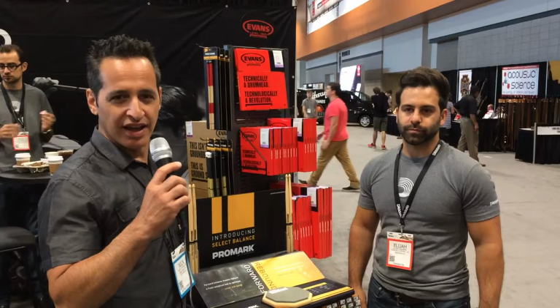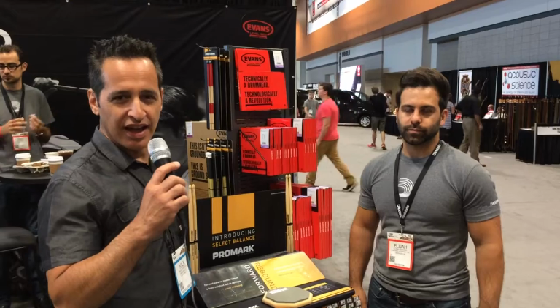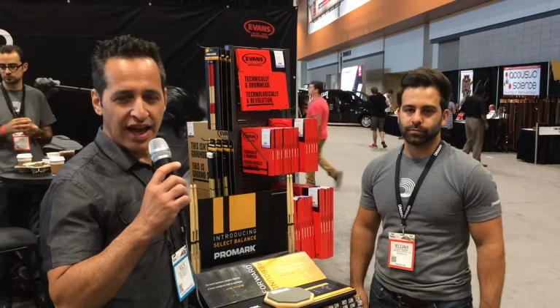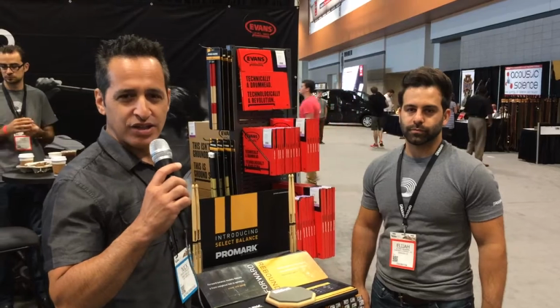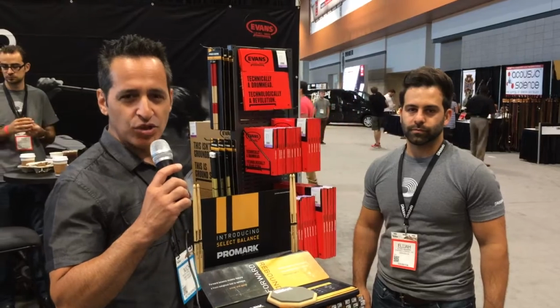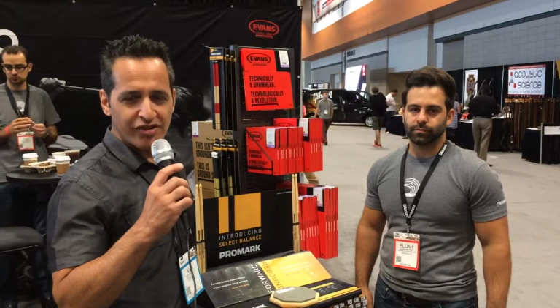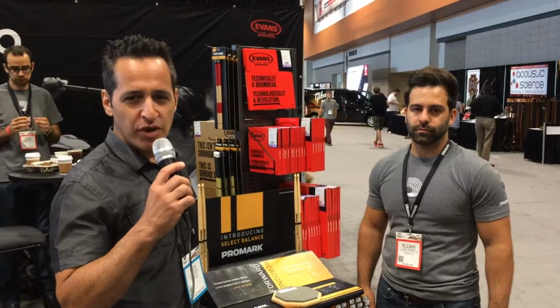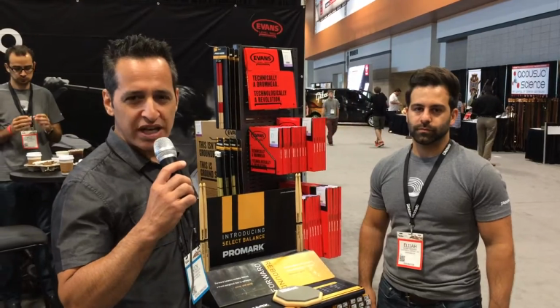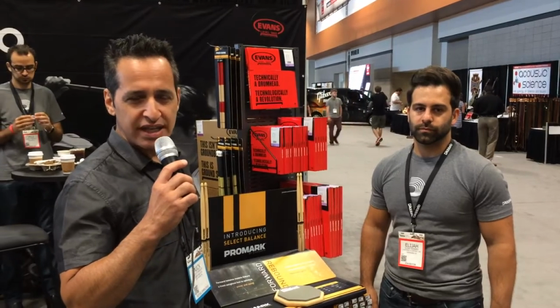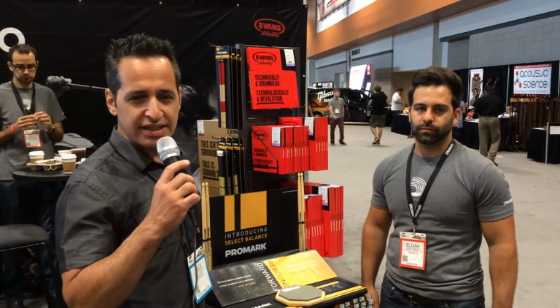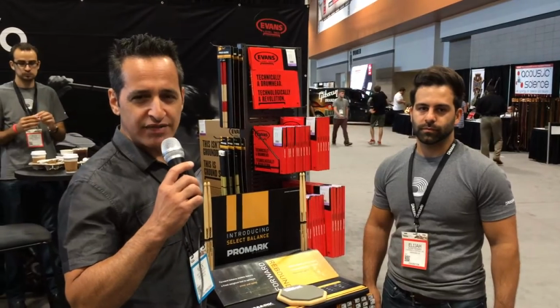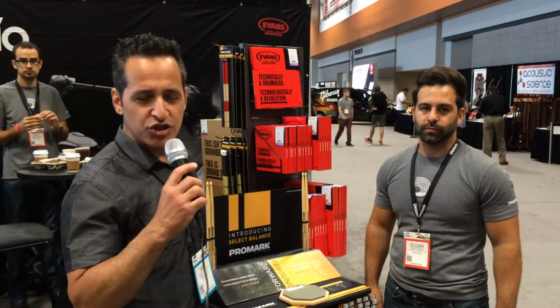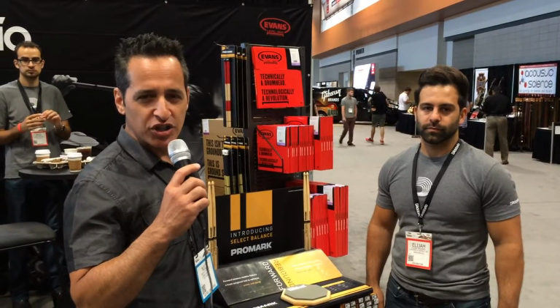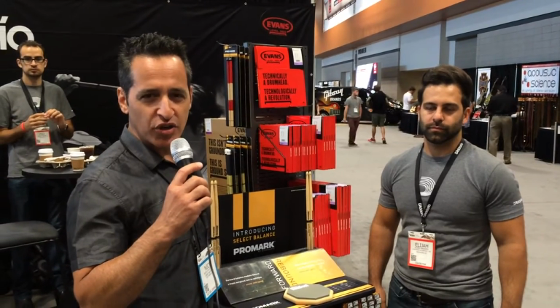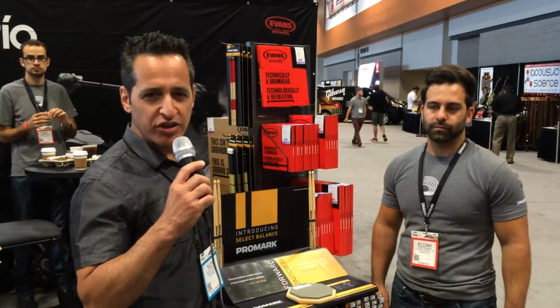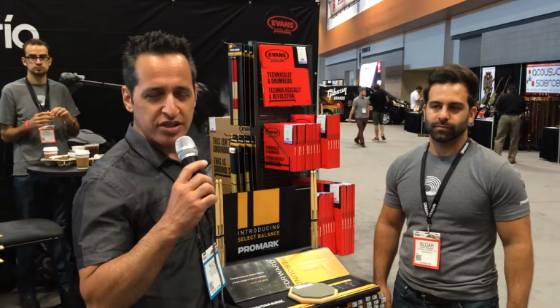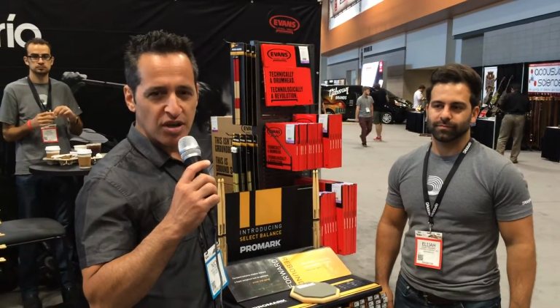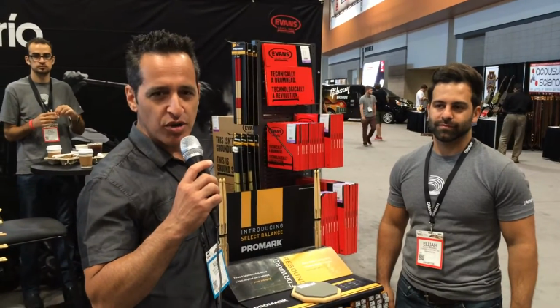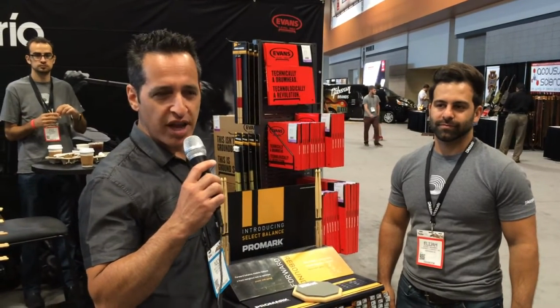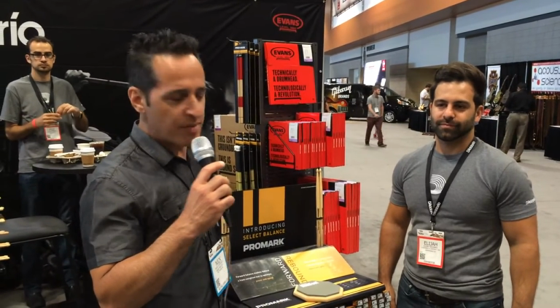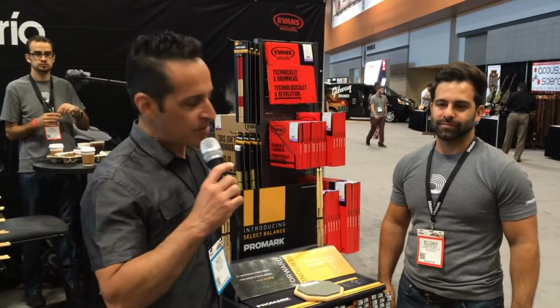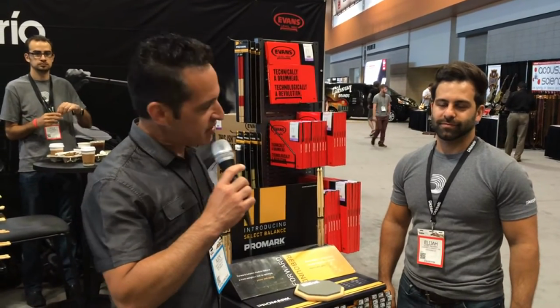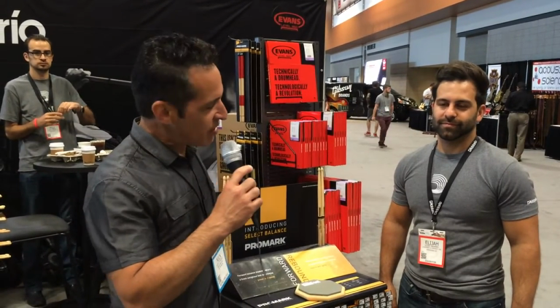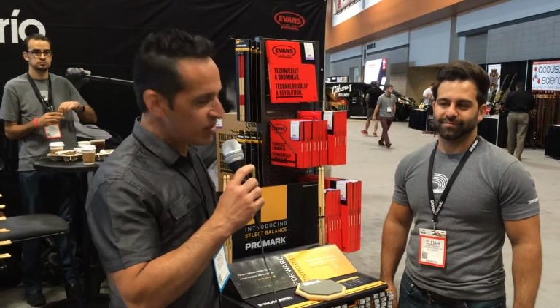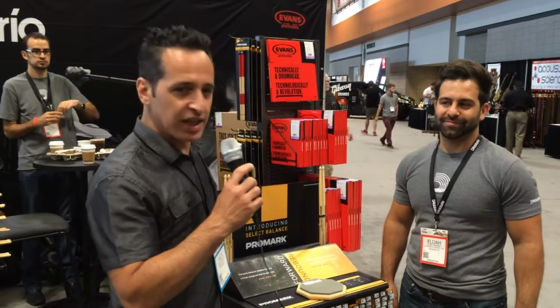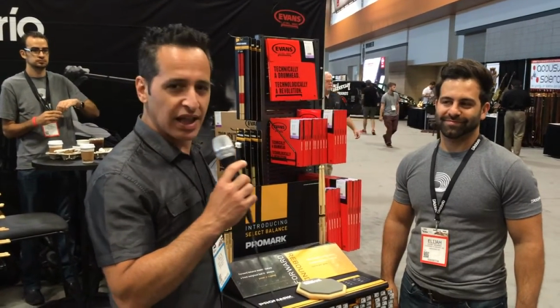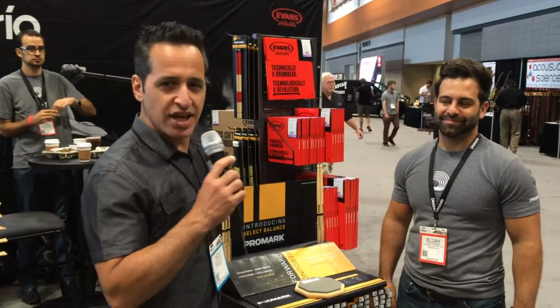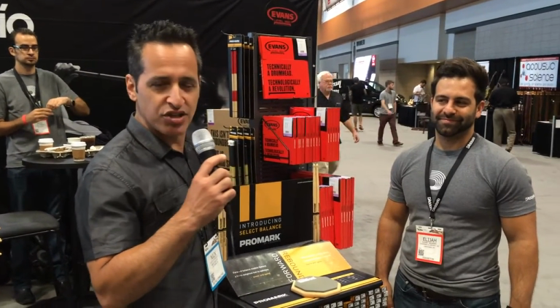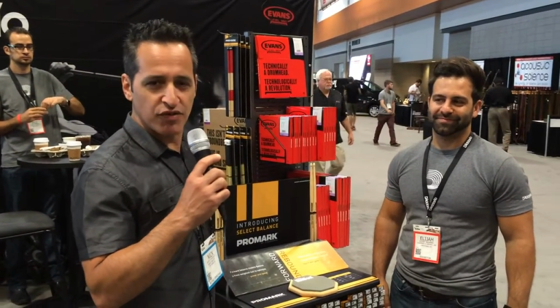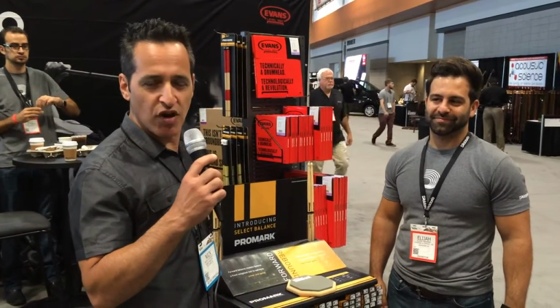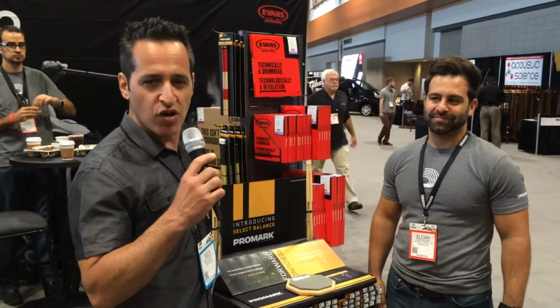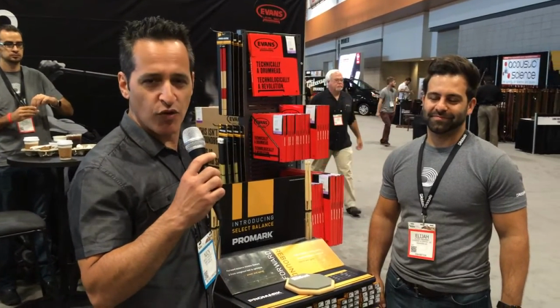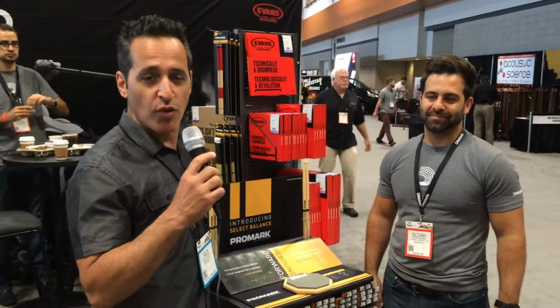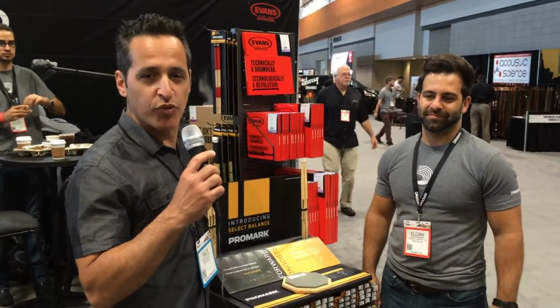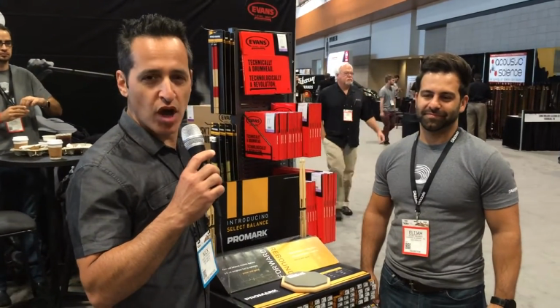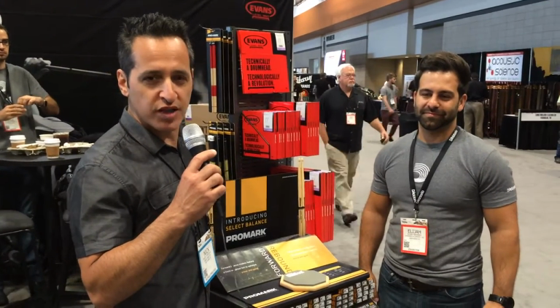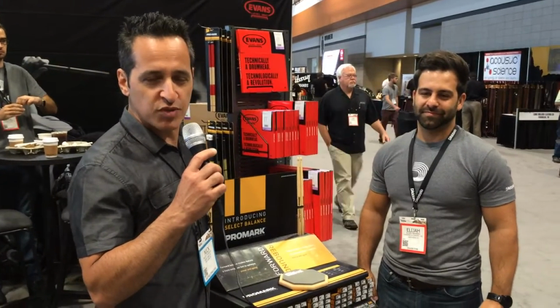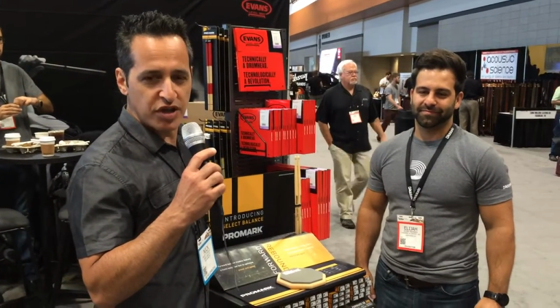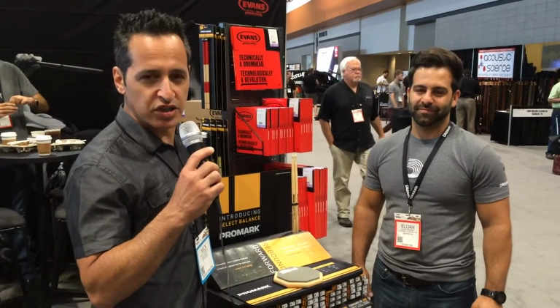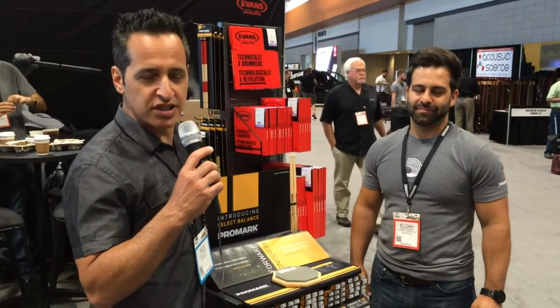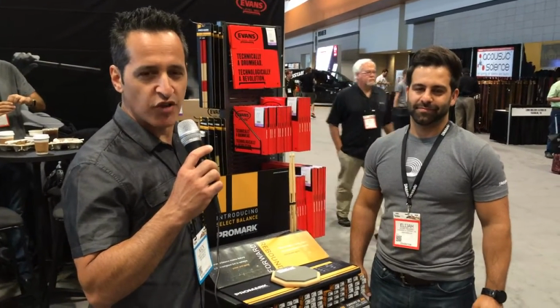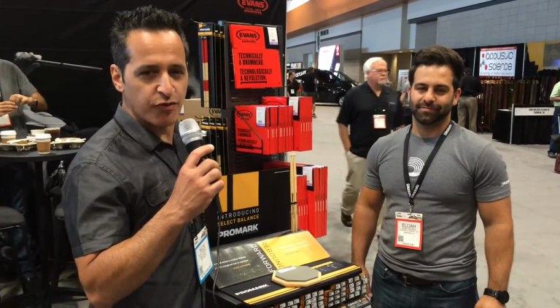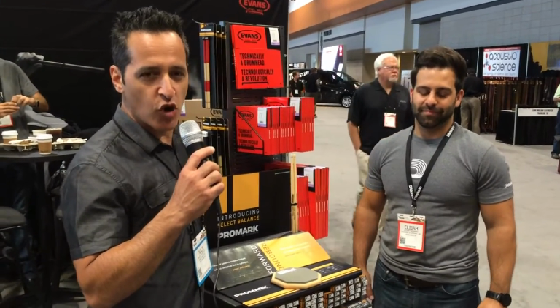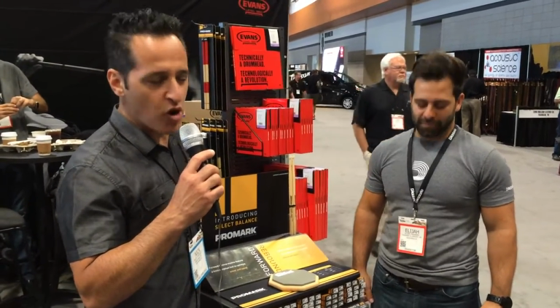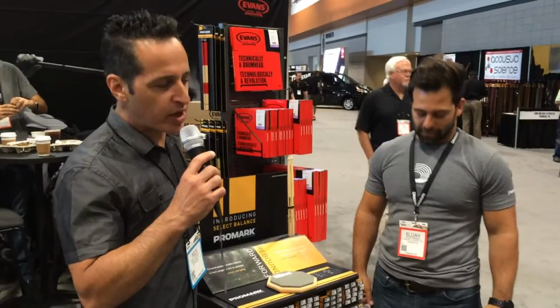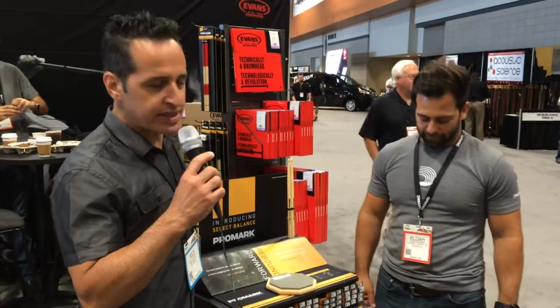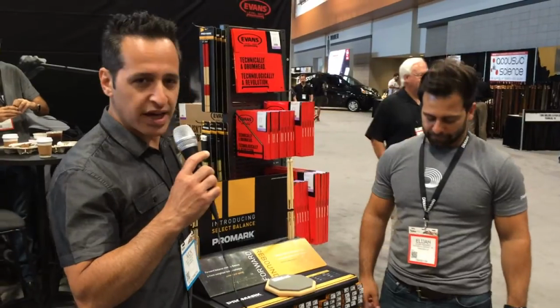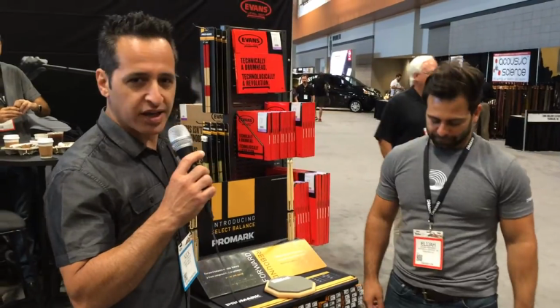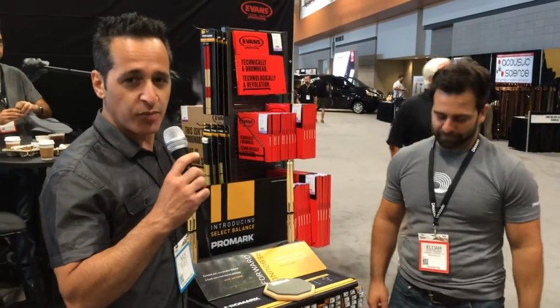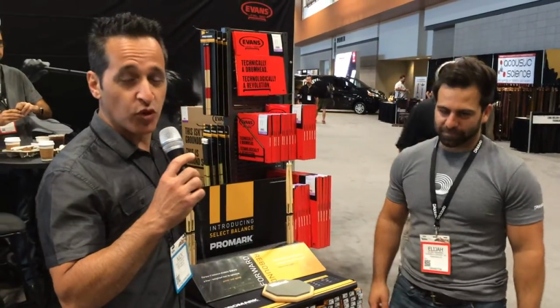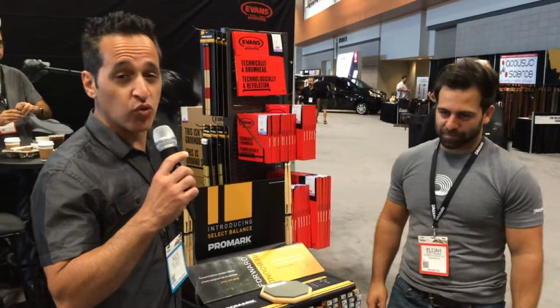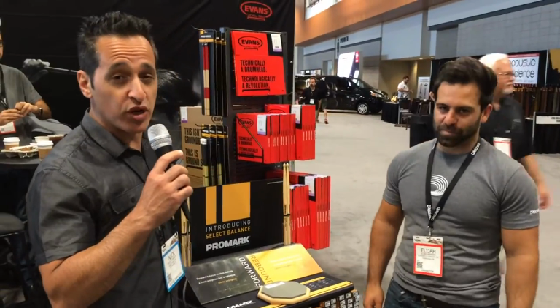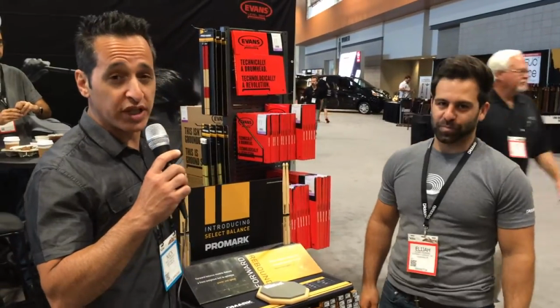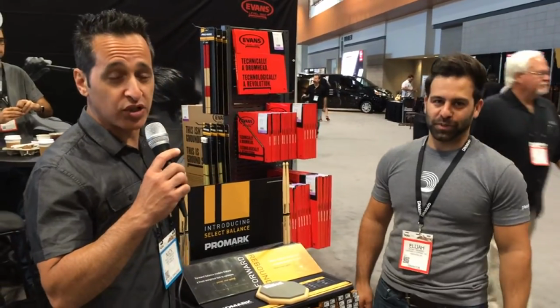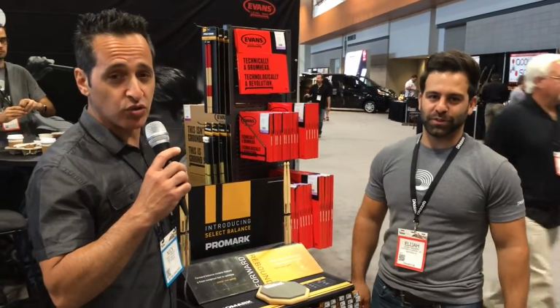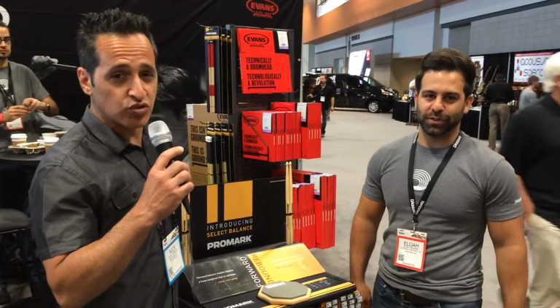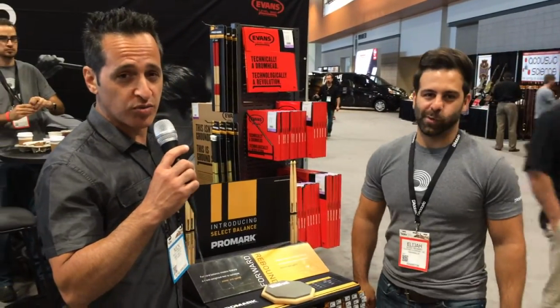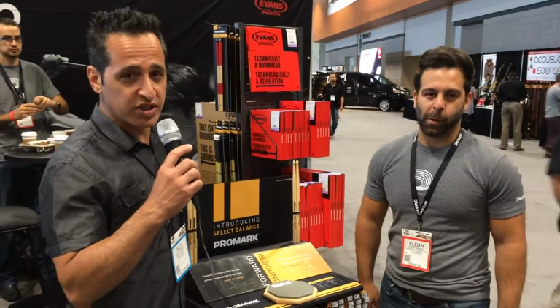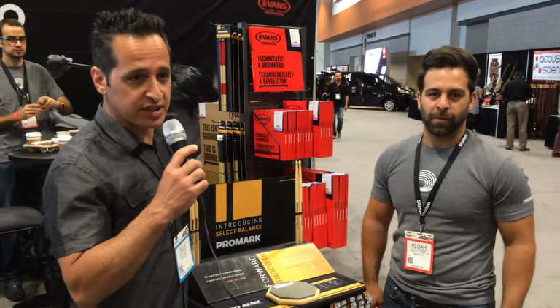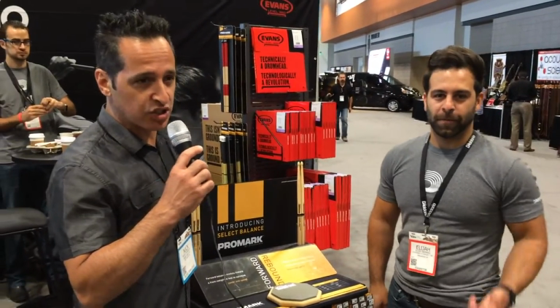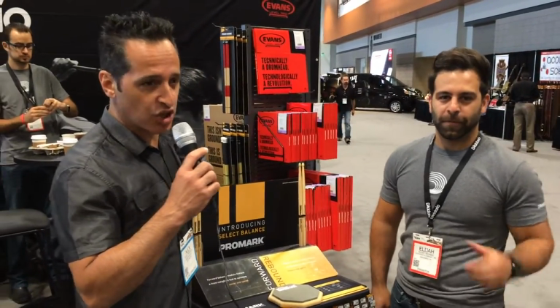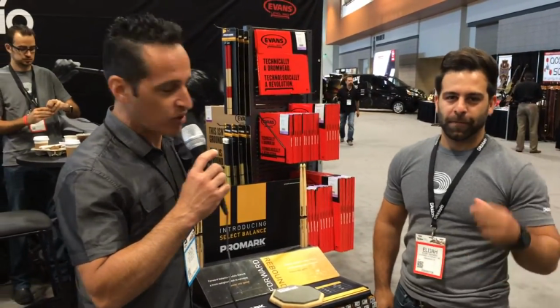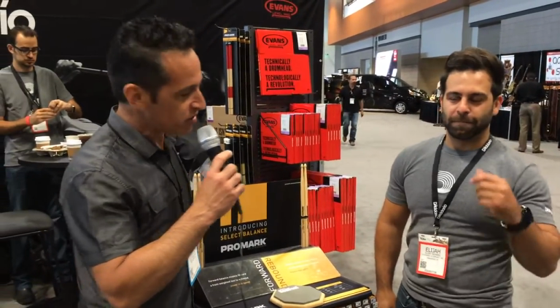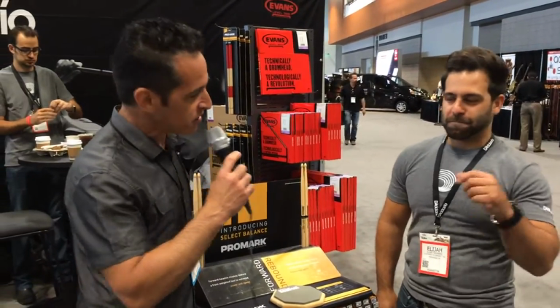Nick DiVergilio here at Summer NAMM, standing with Elijah Navarro, Product Specialist of Promarket. He's got a couple of really cool drumsticks to show us.